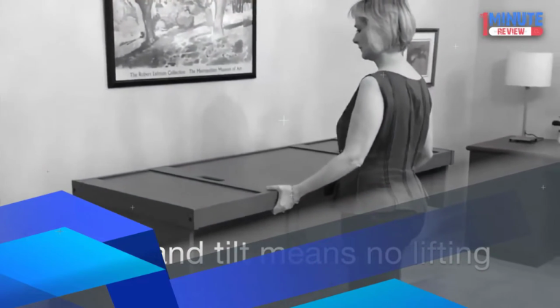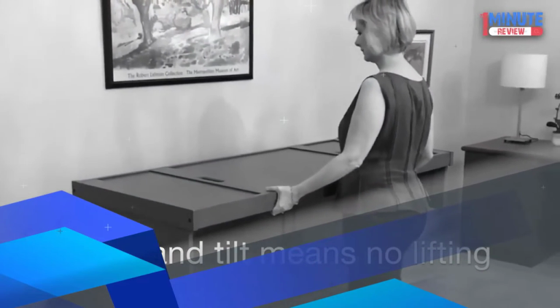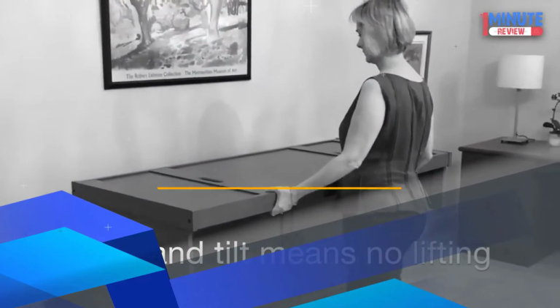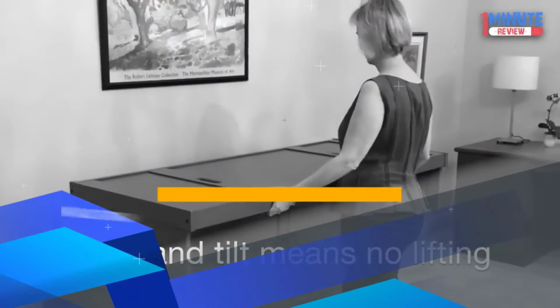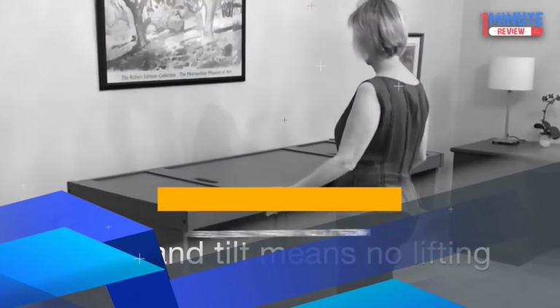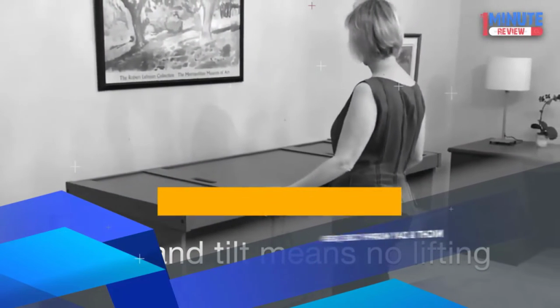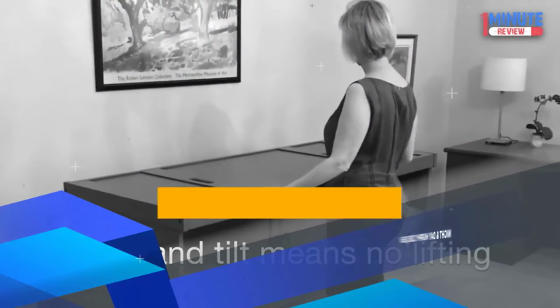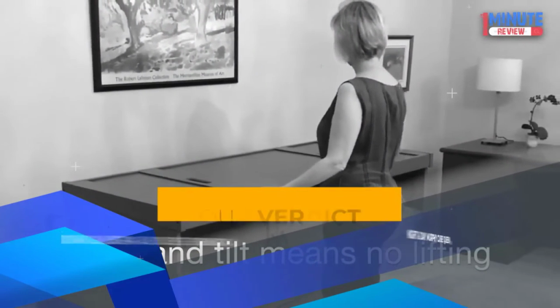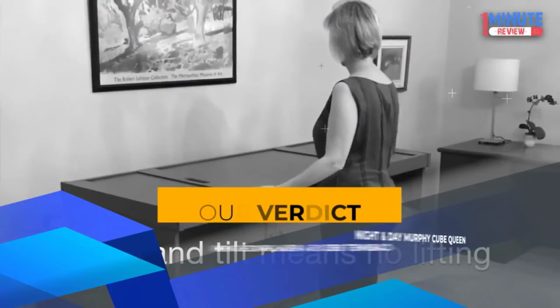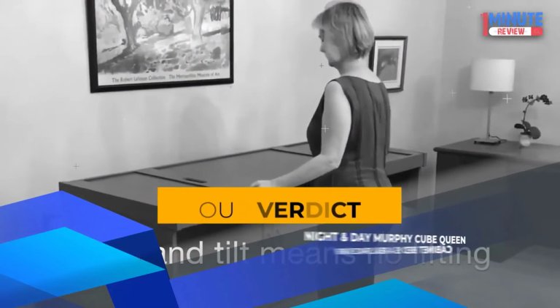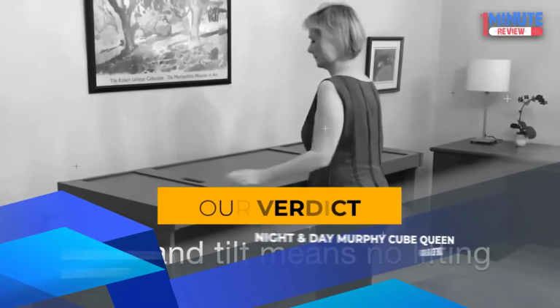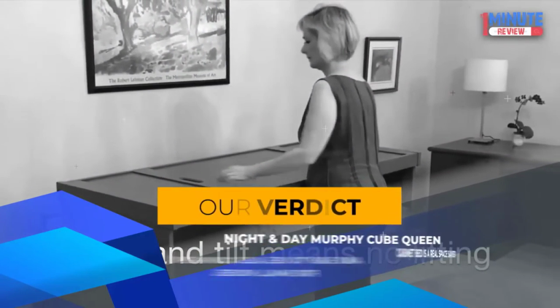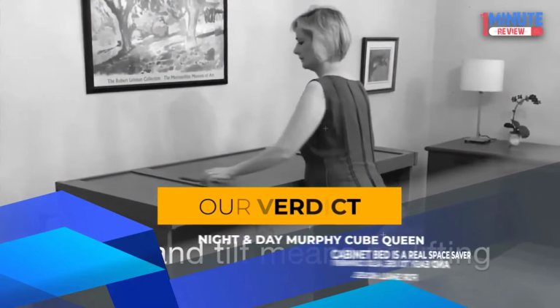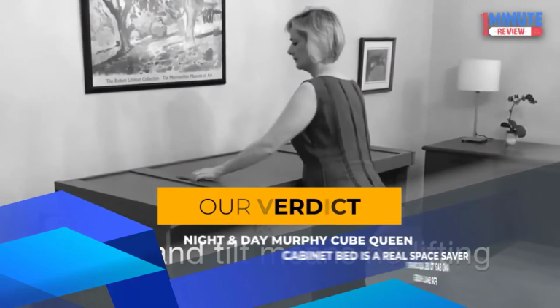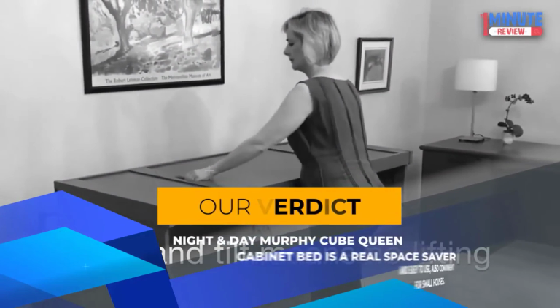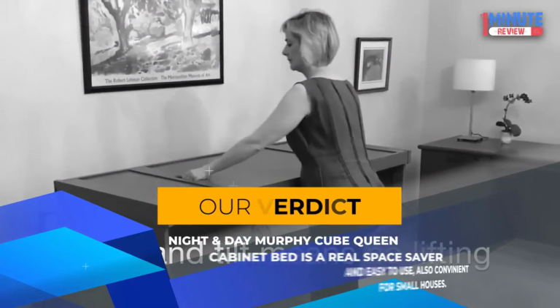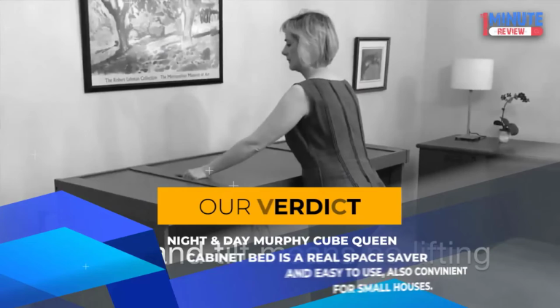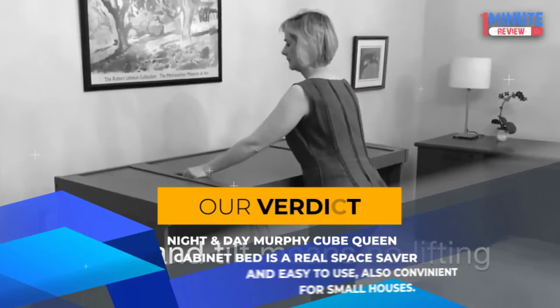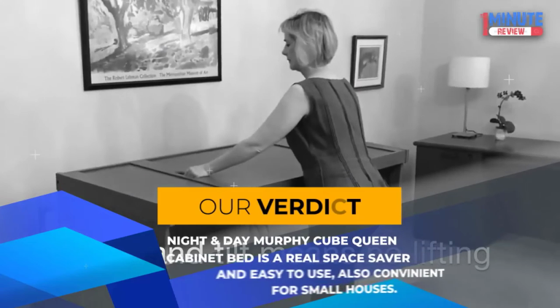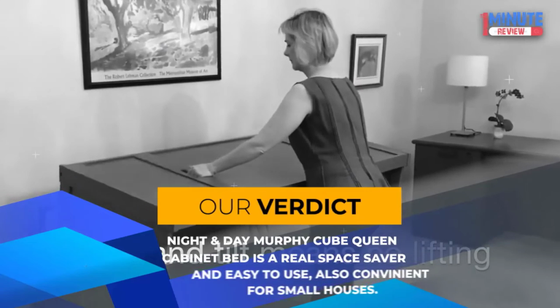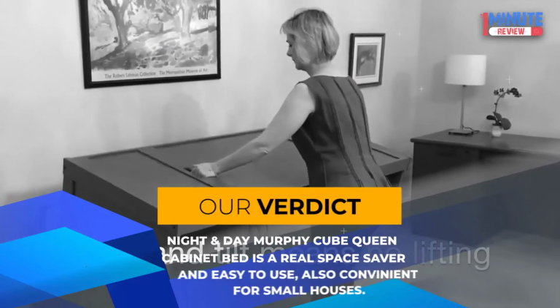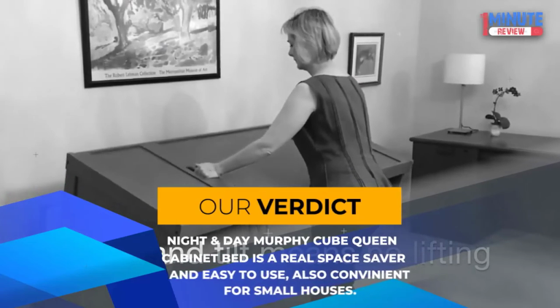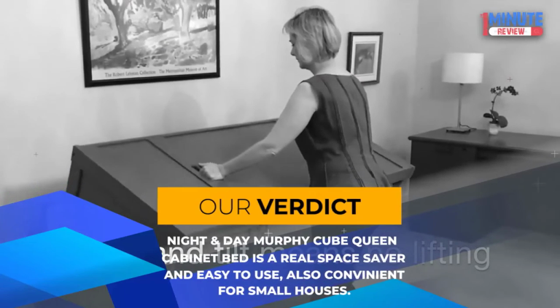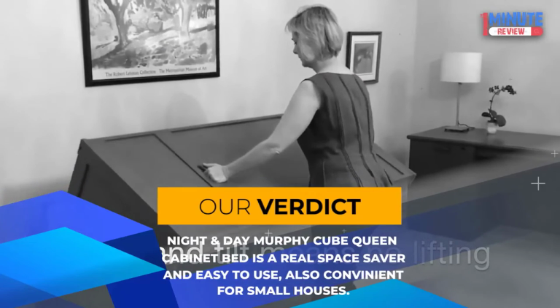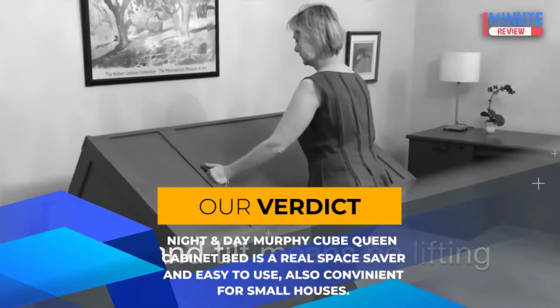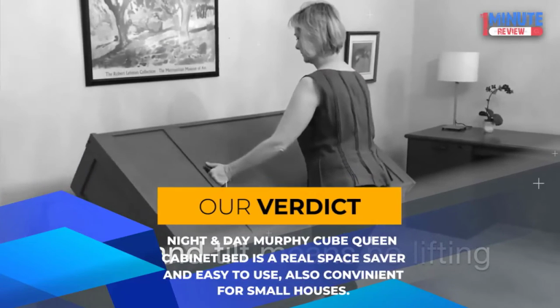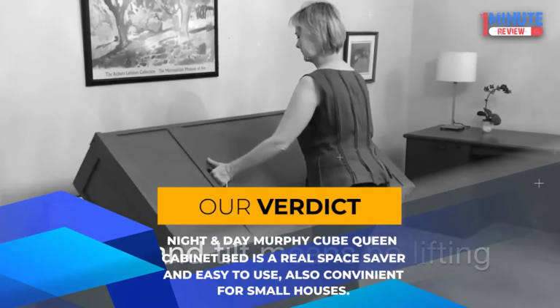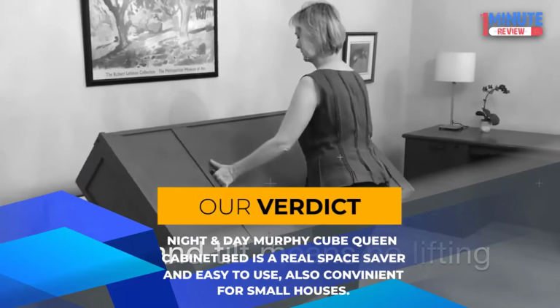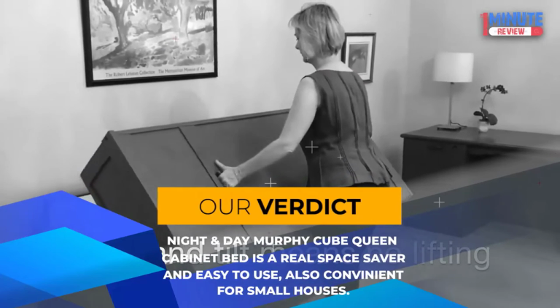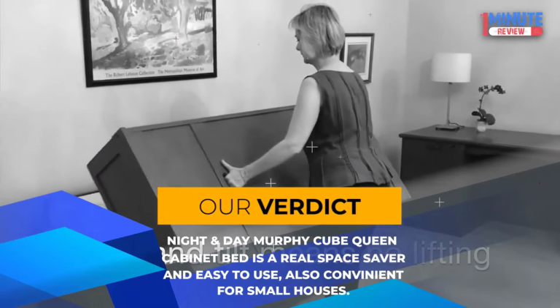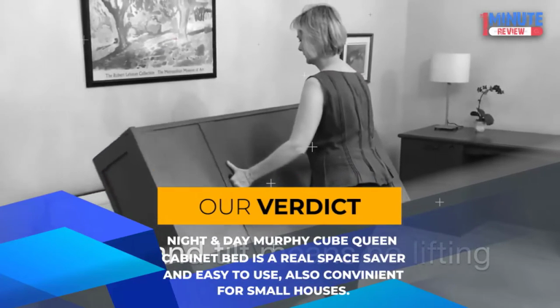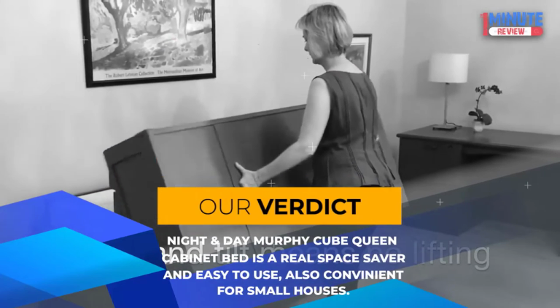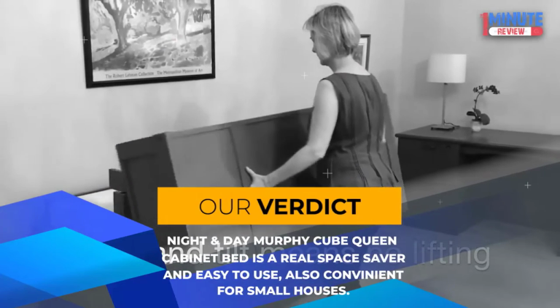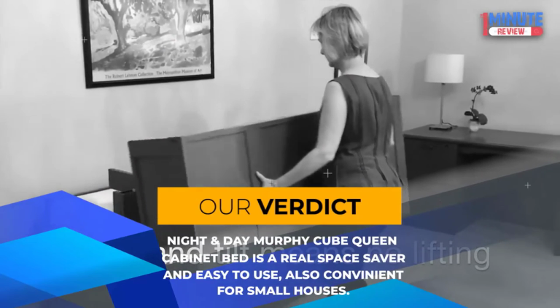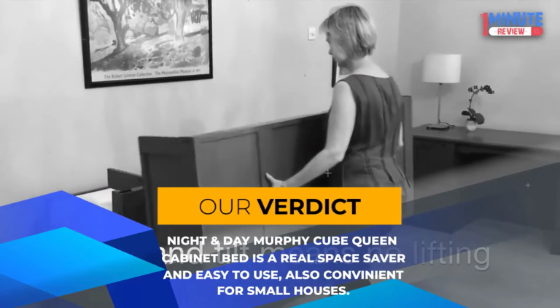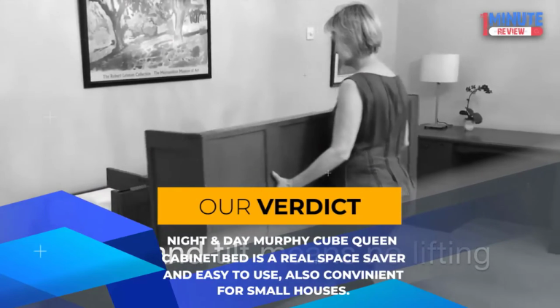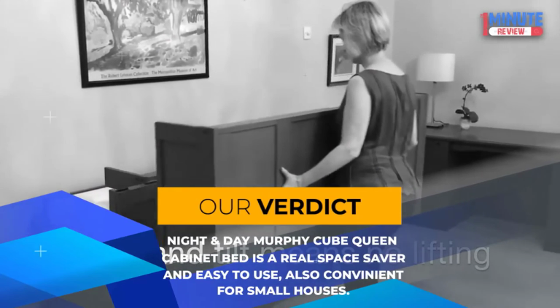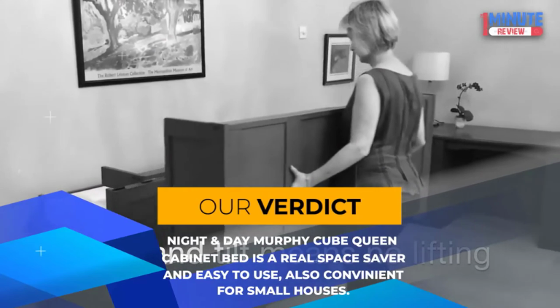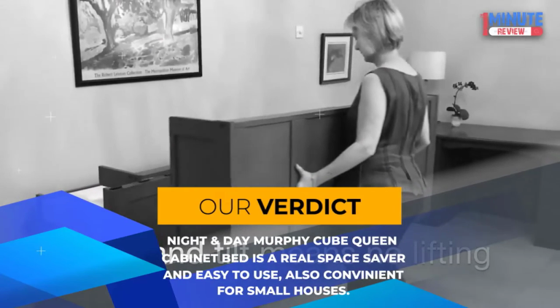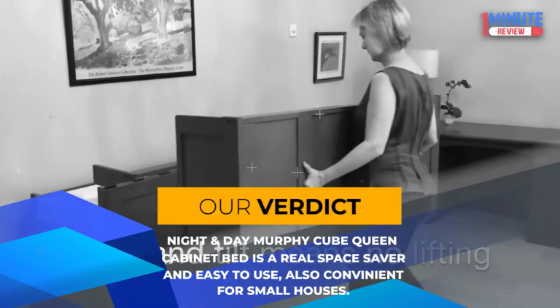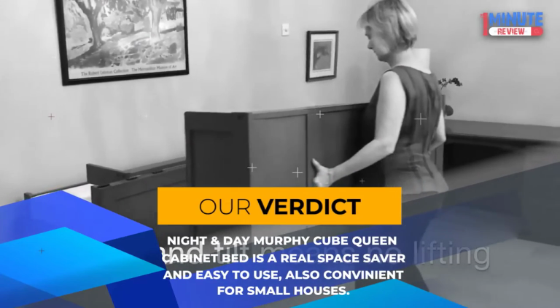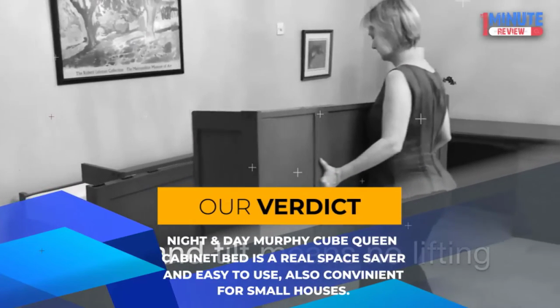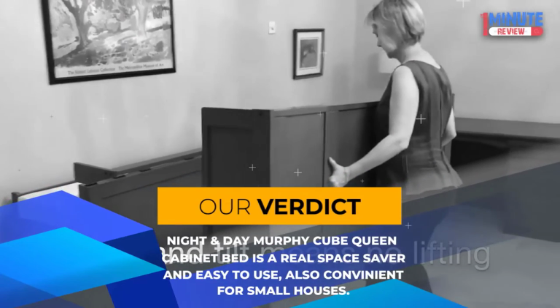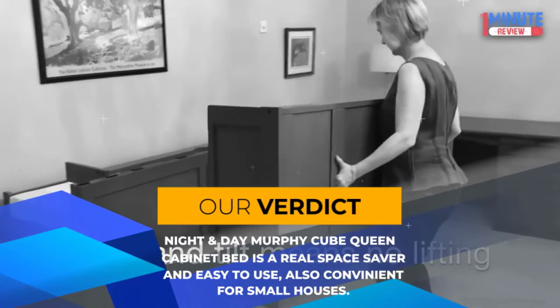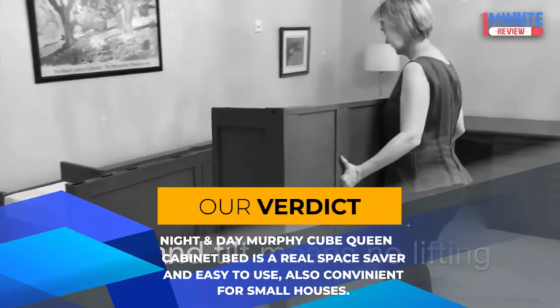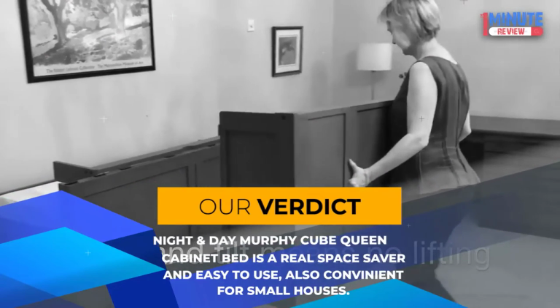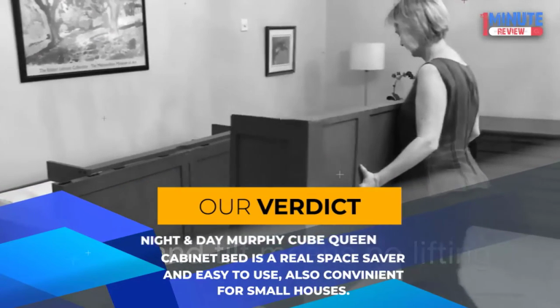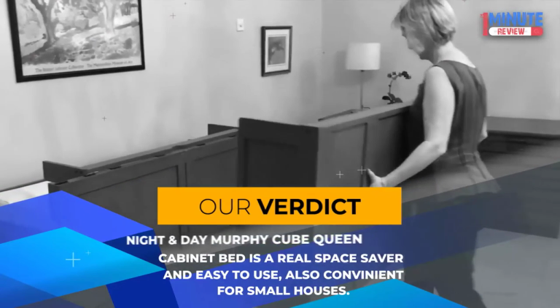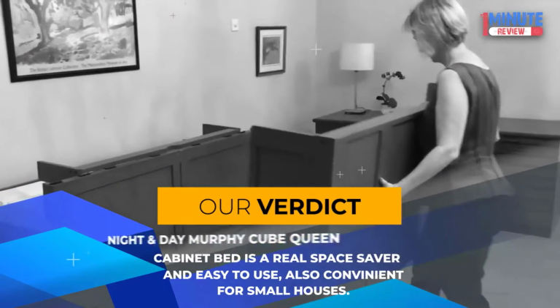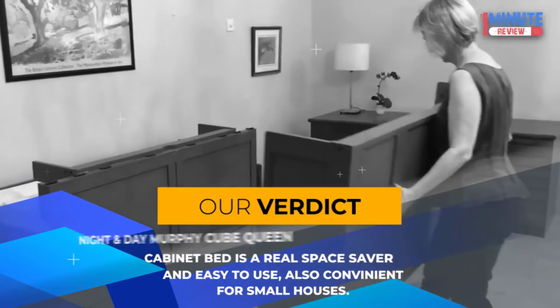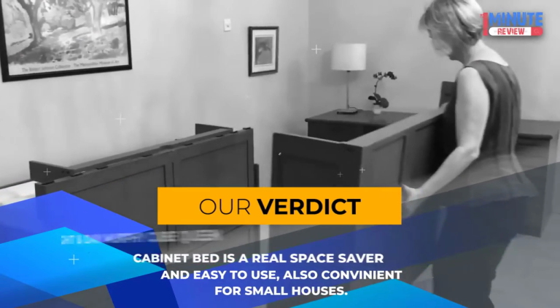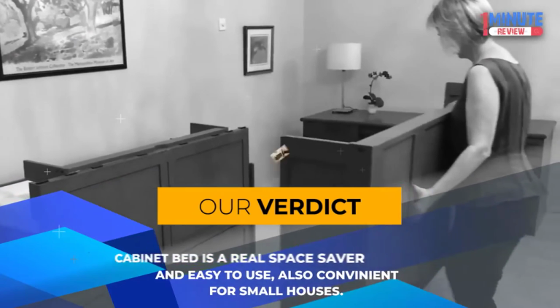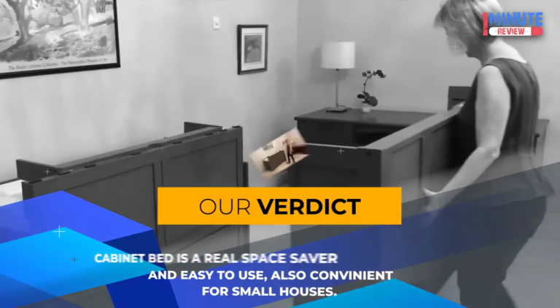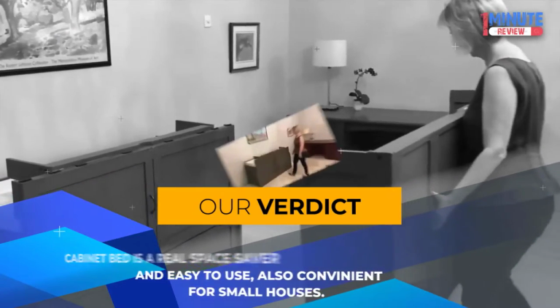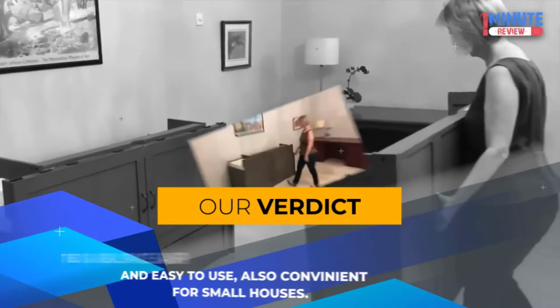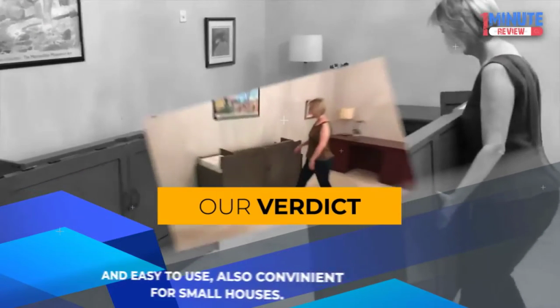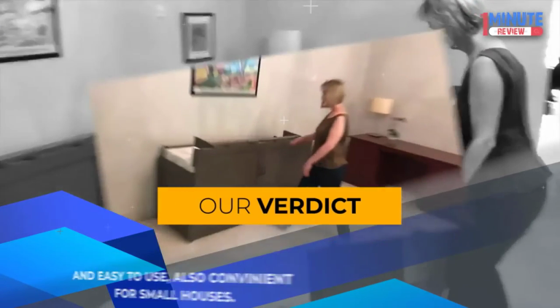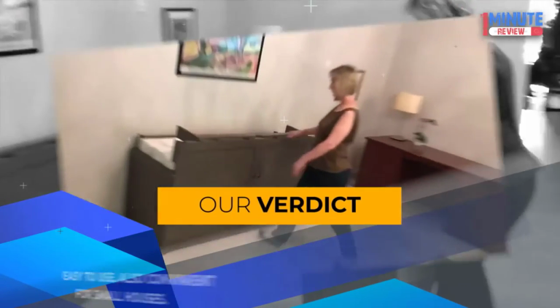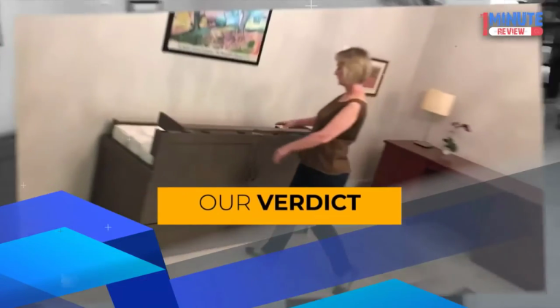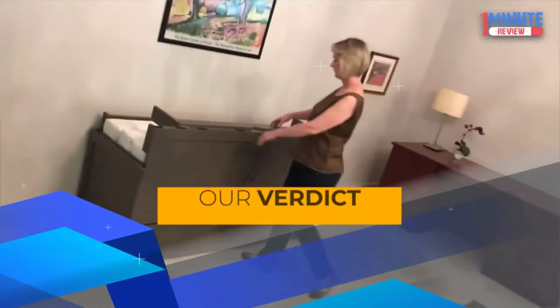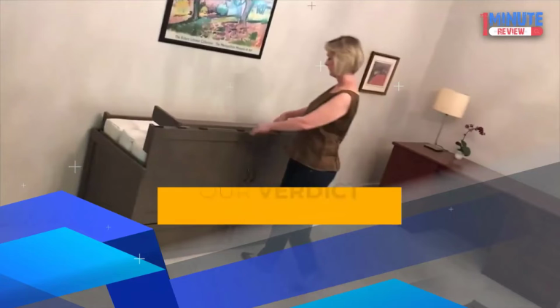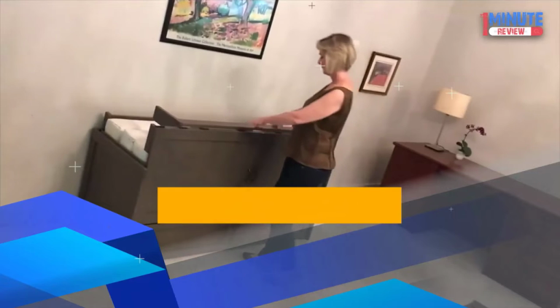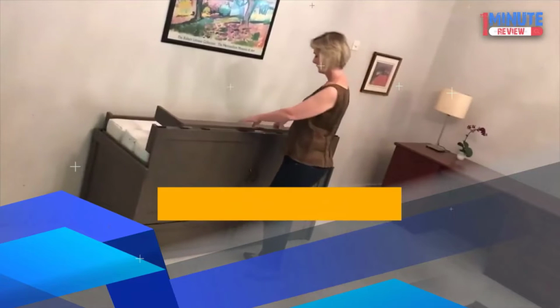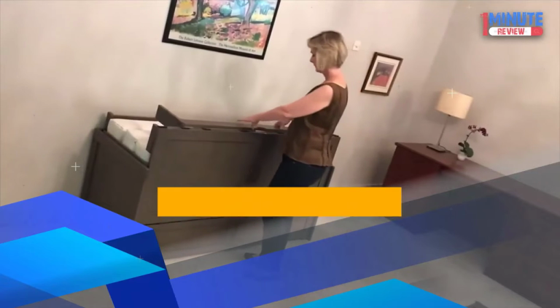Our verdict: The Night and Day Murphy Cube Queen Cabinet Bed is a real space saver and easy to use, also convenient for small houses.